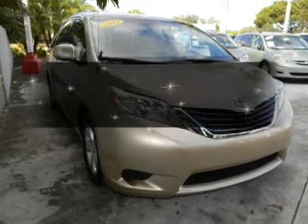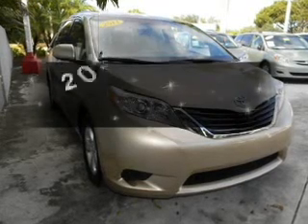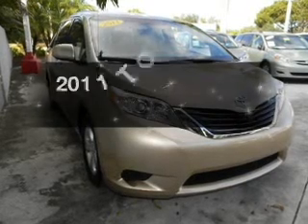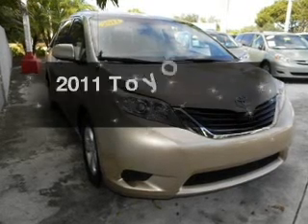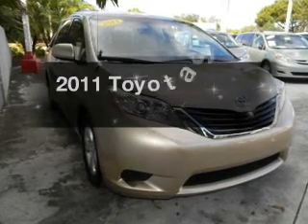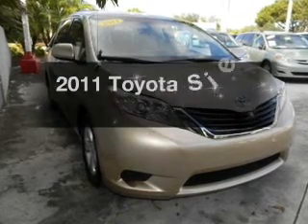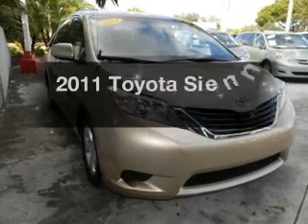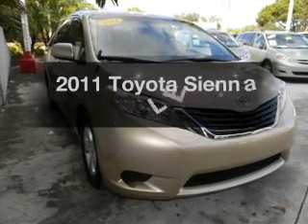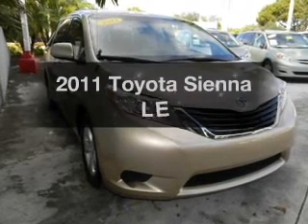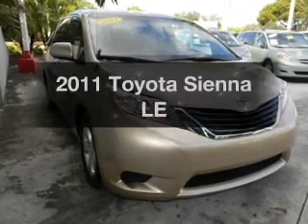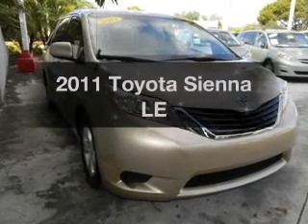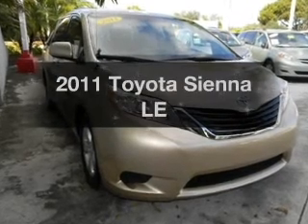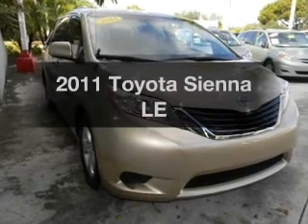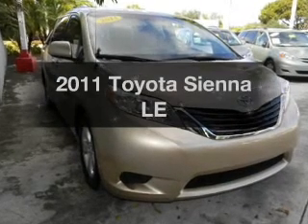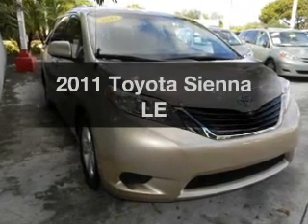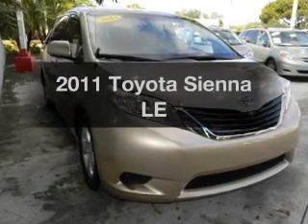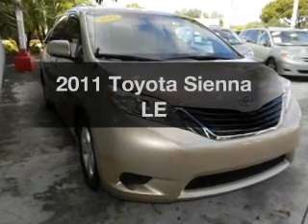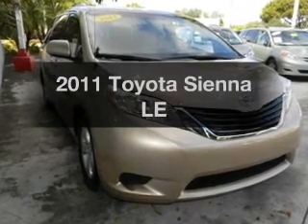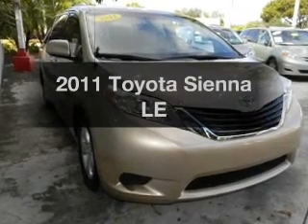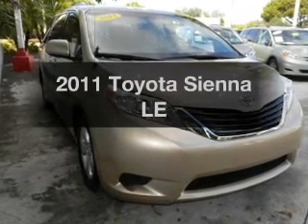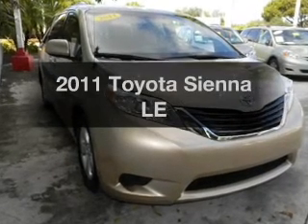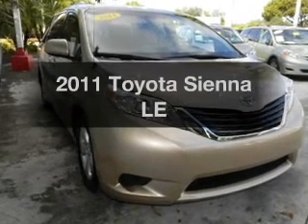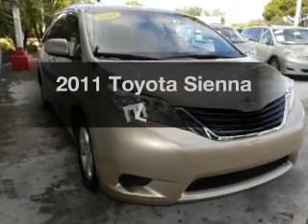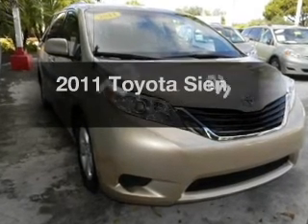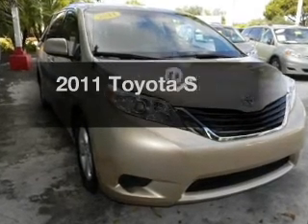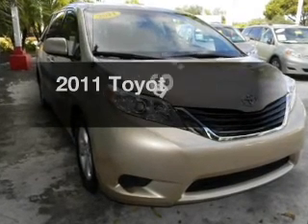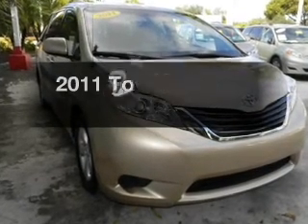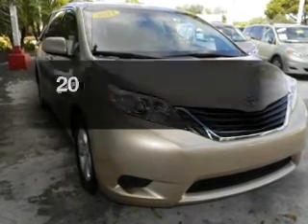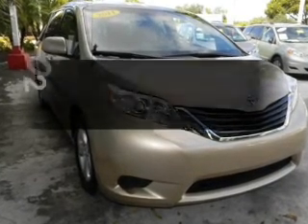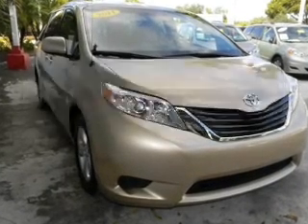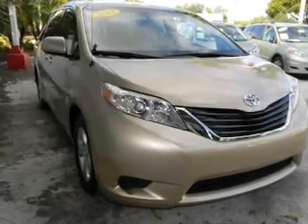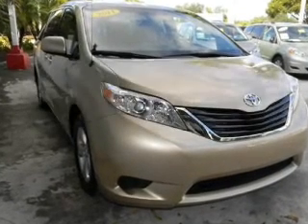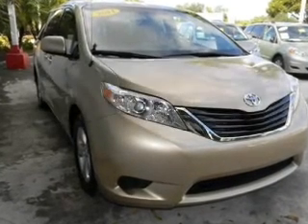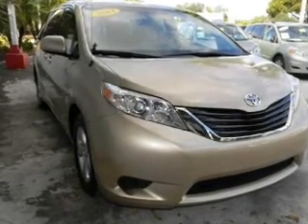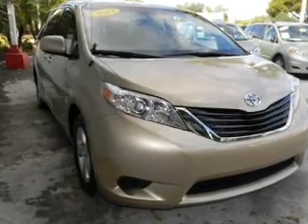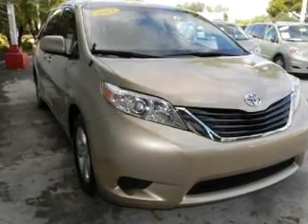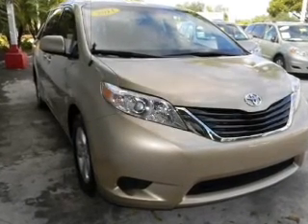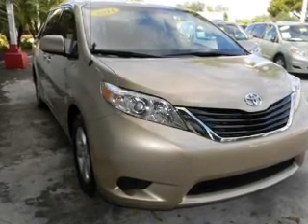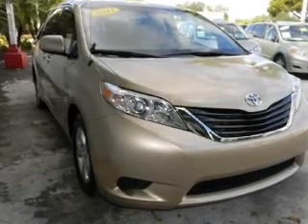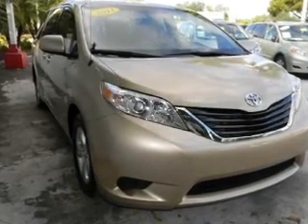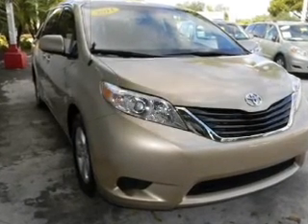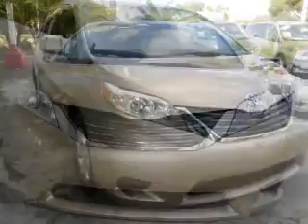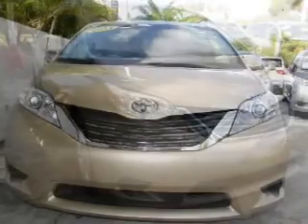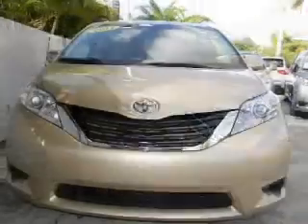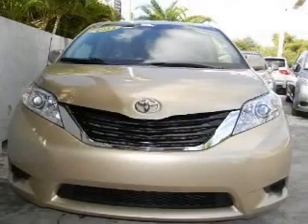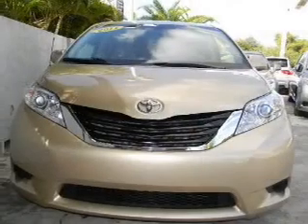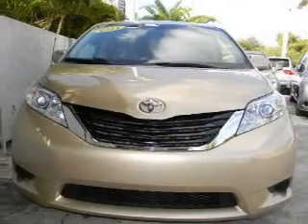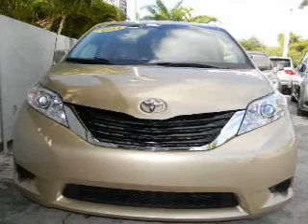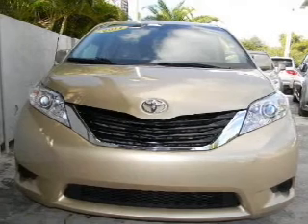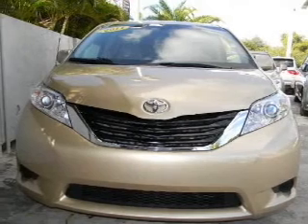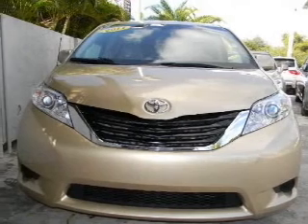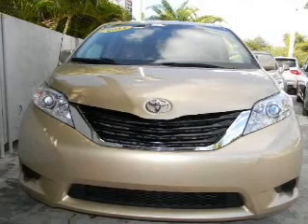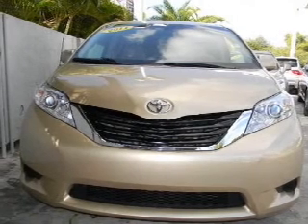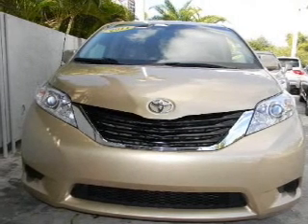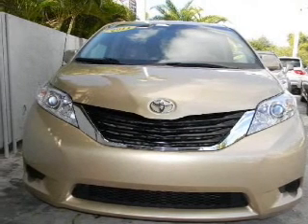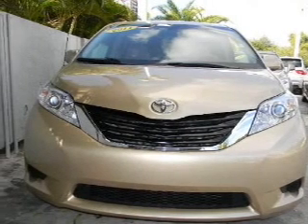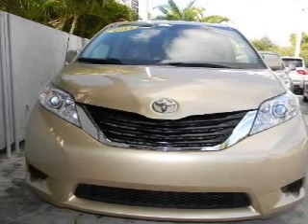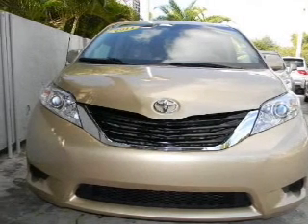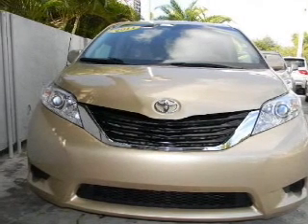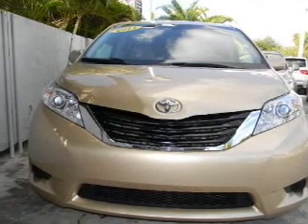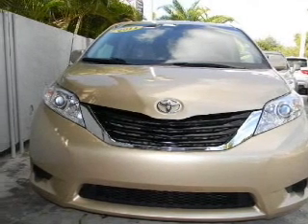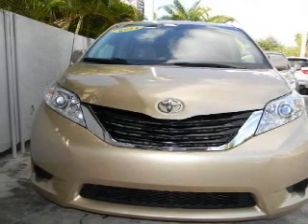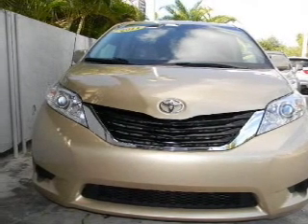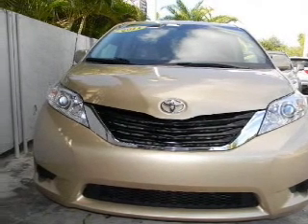Introducing the 2011 Toyota Sienna — everything you need under one roof with this great vehicle.